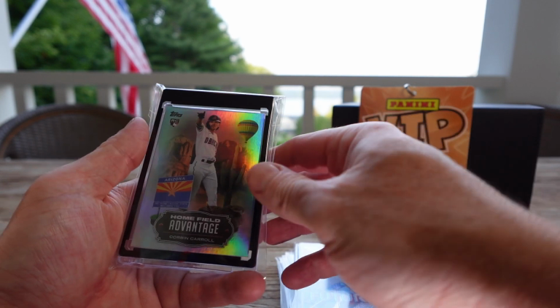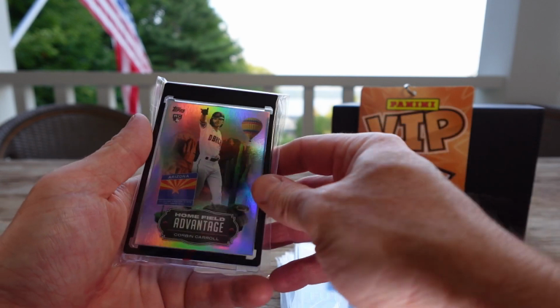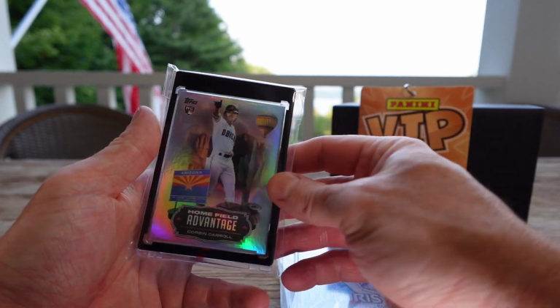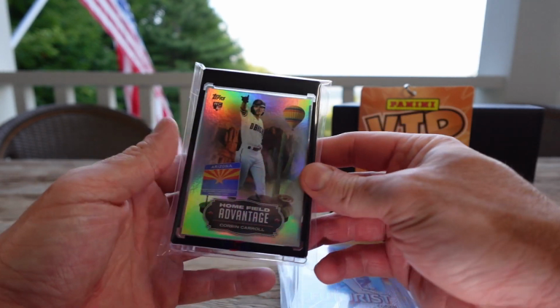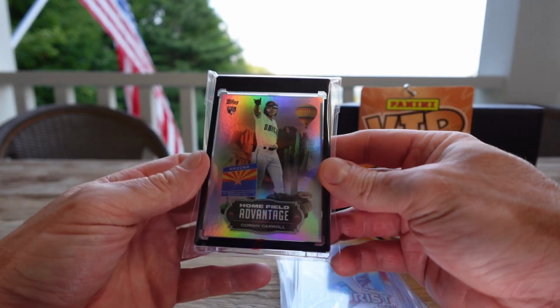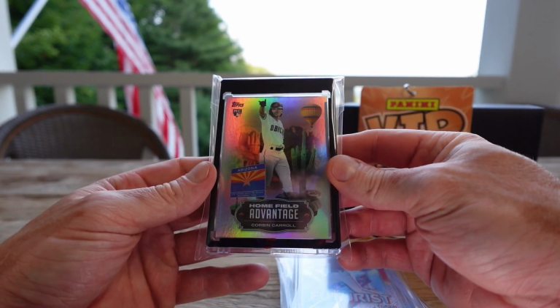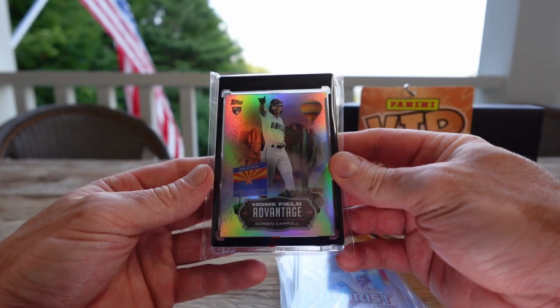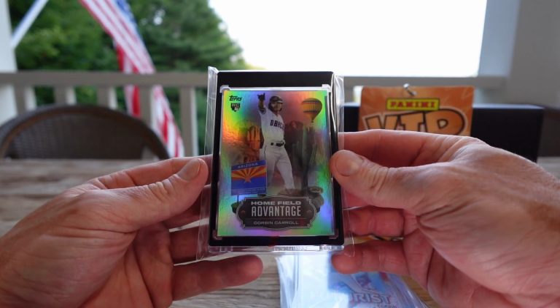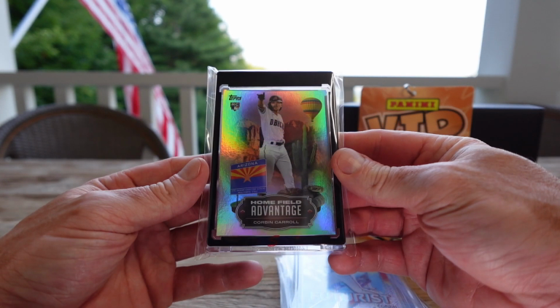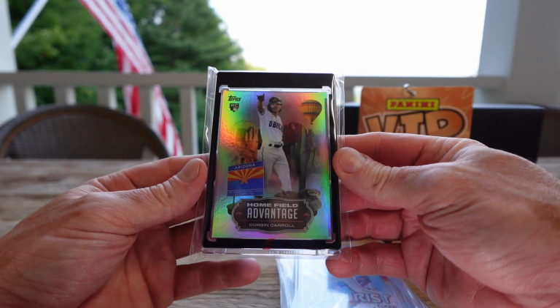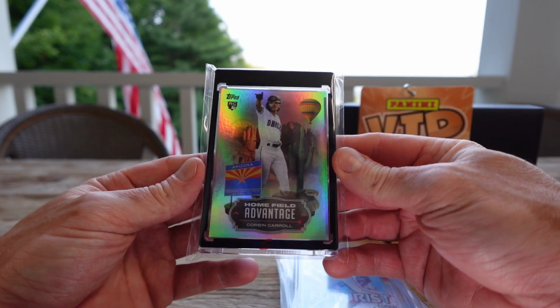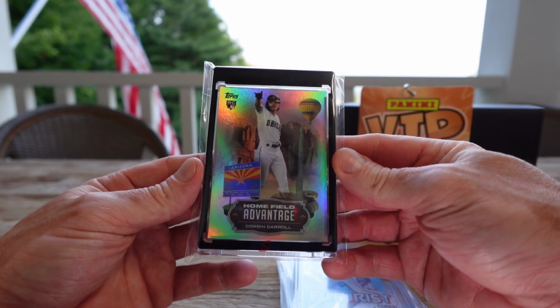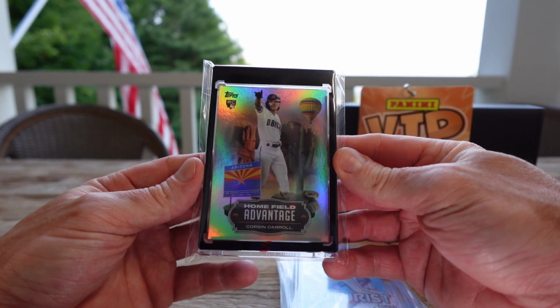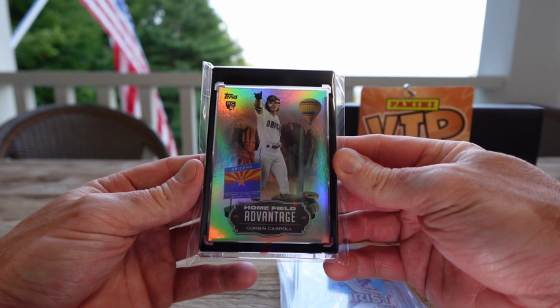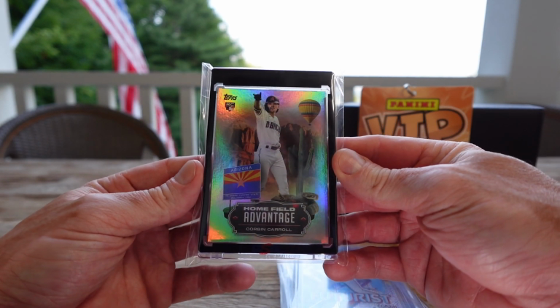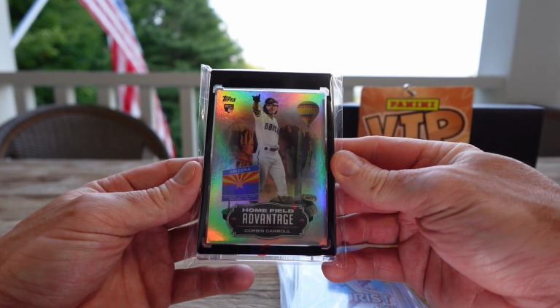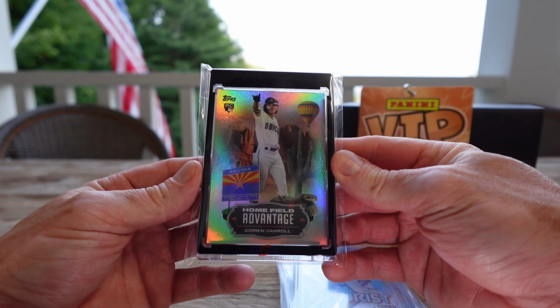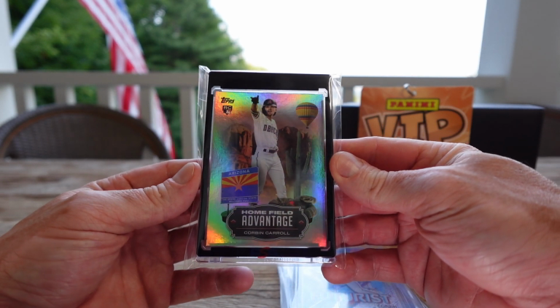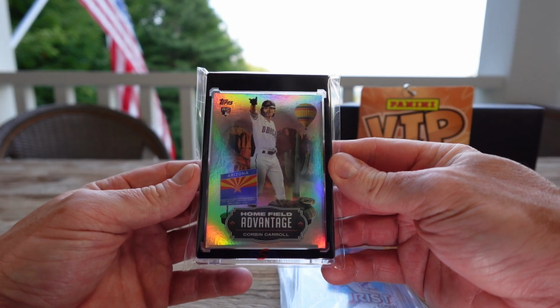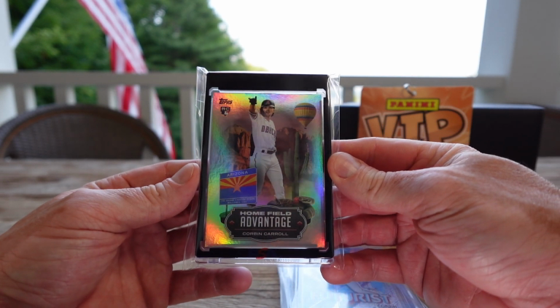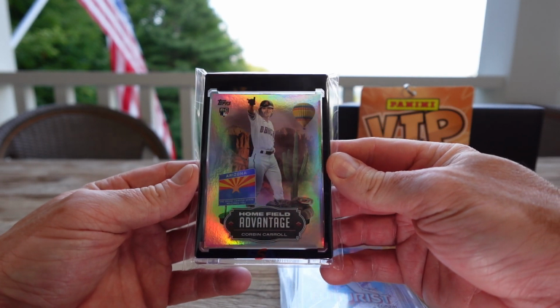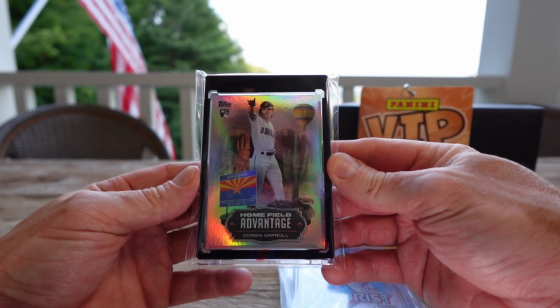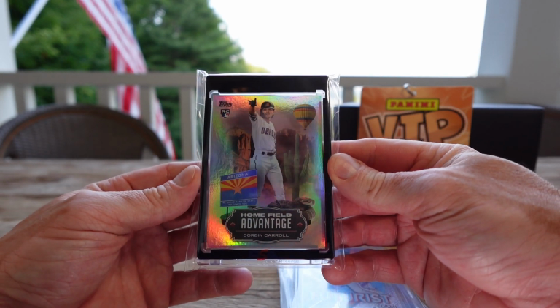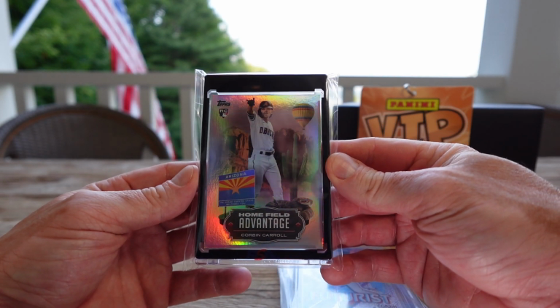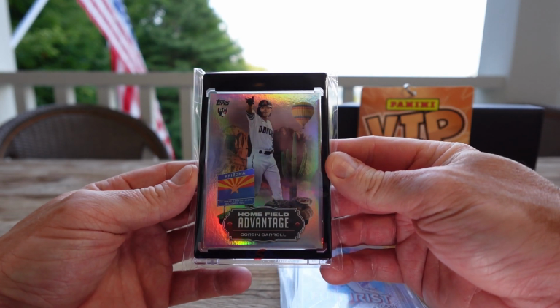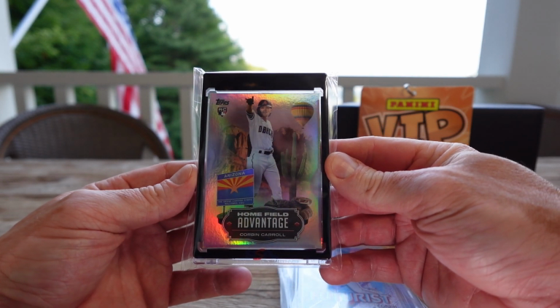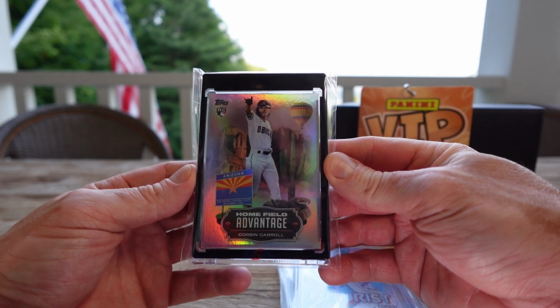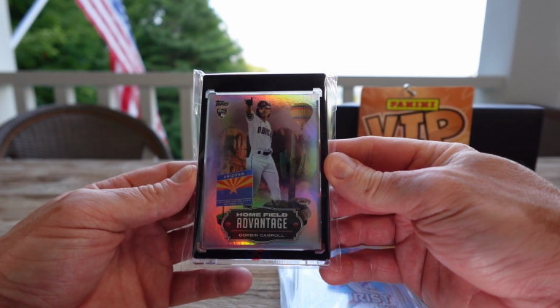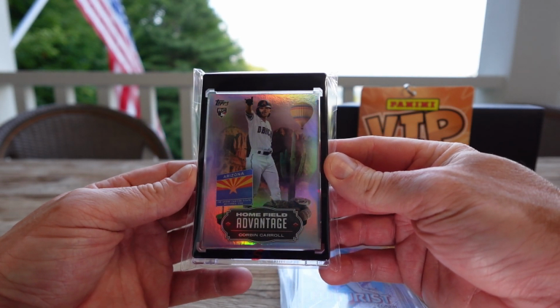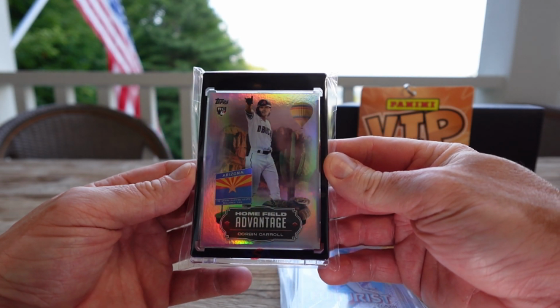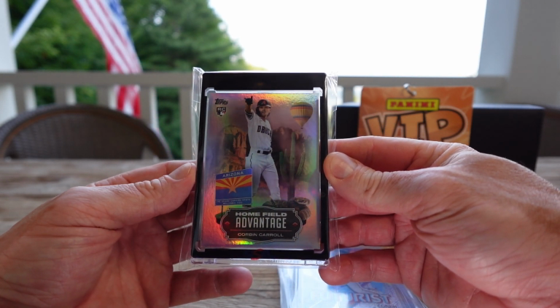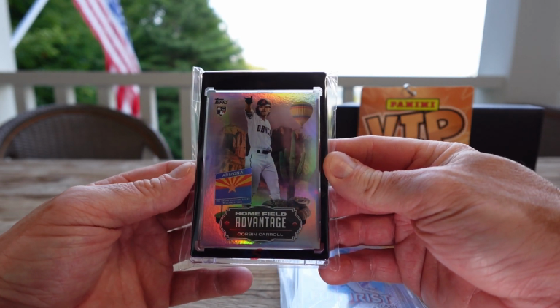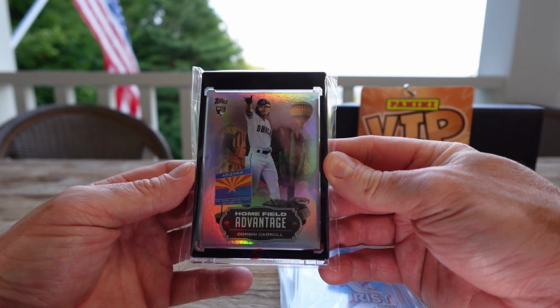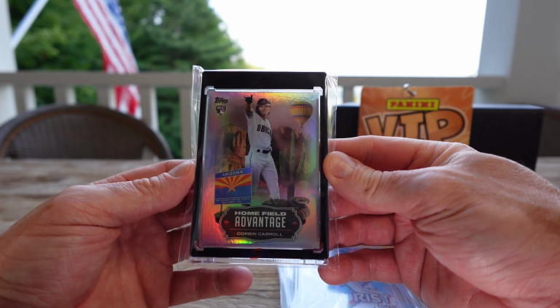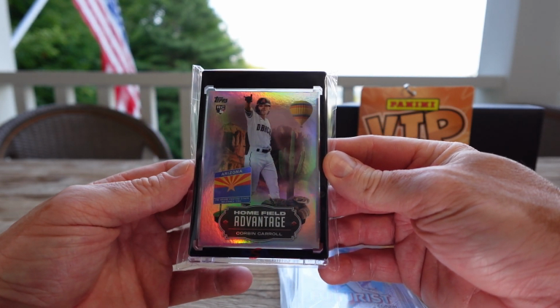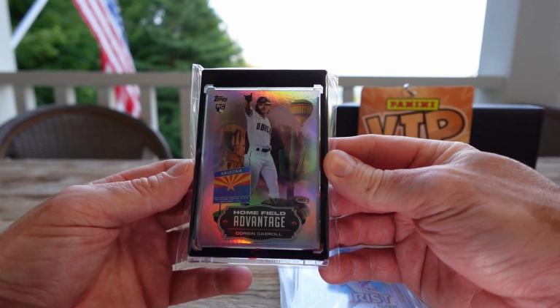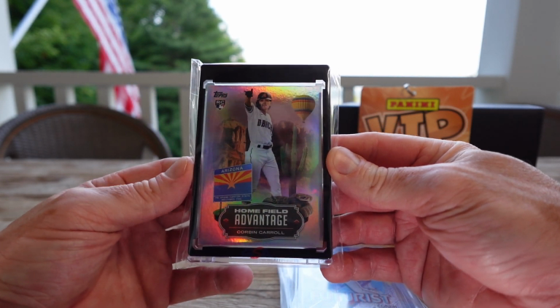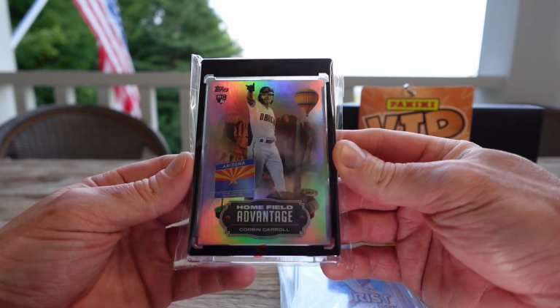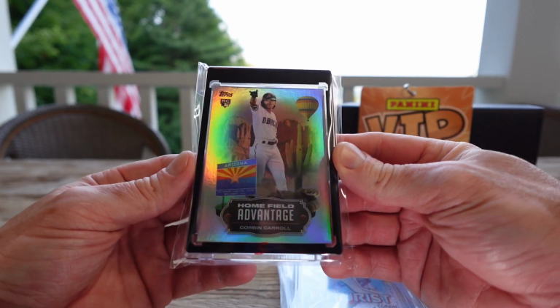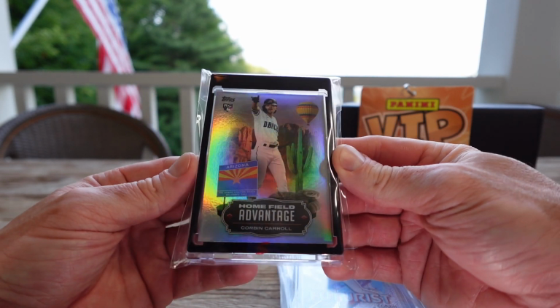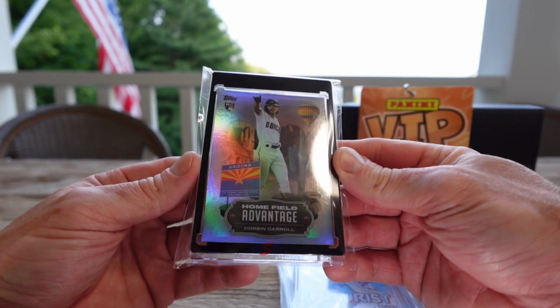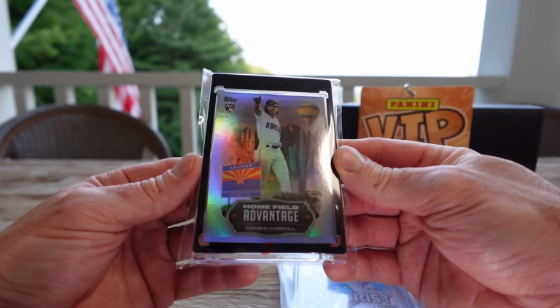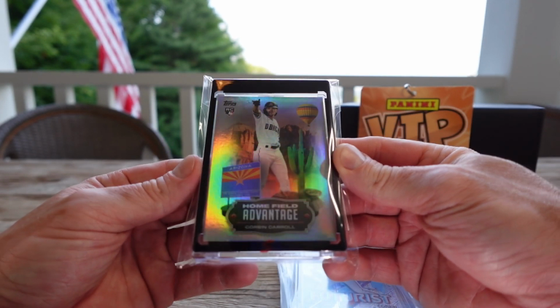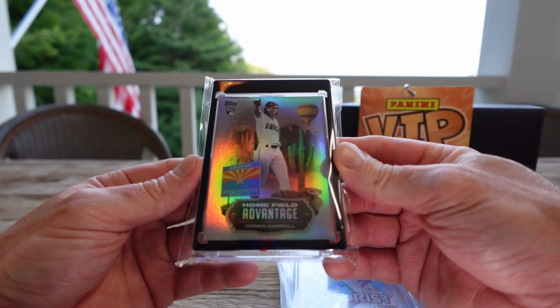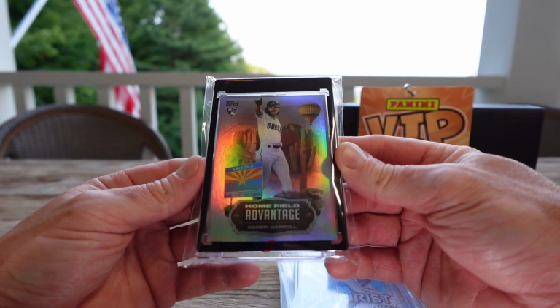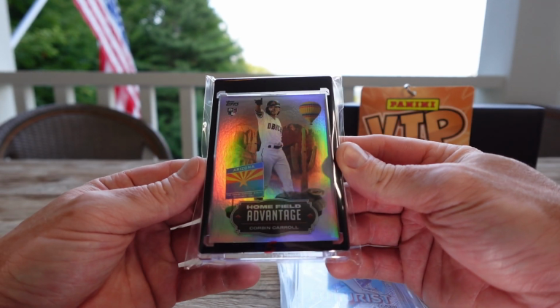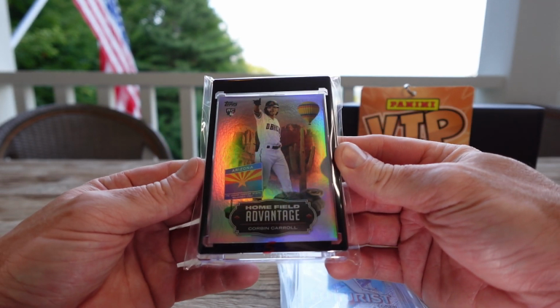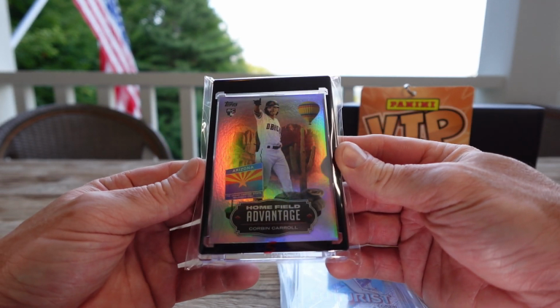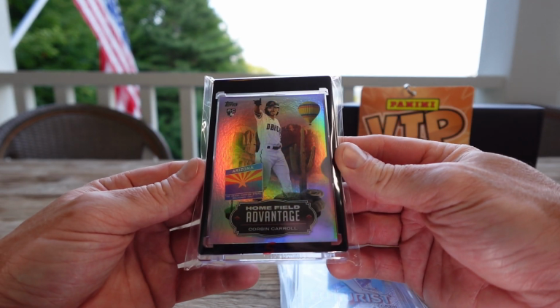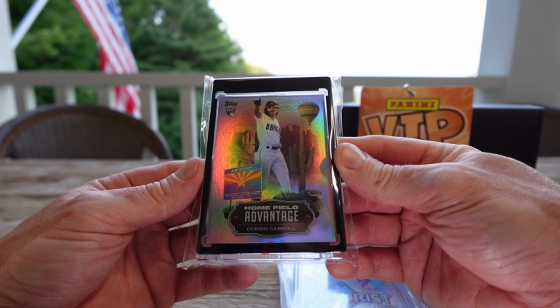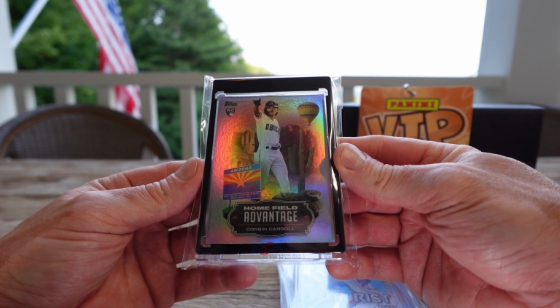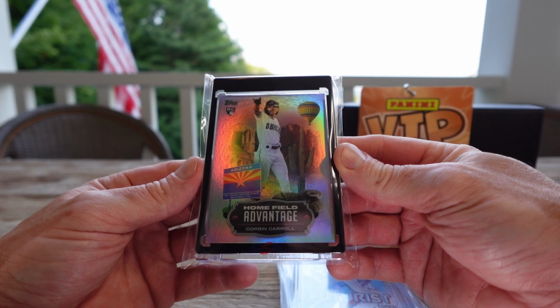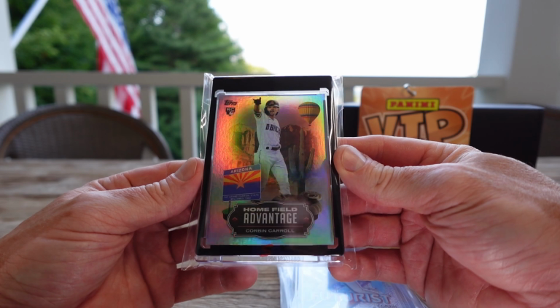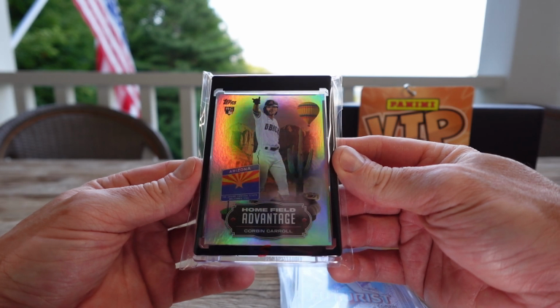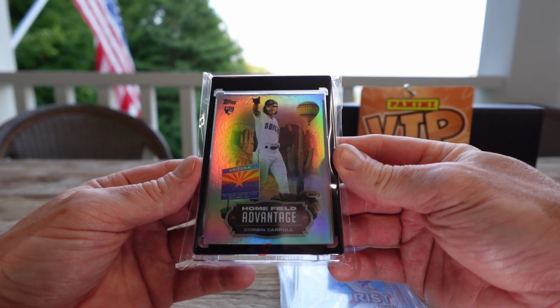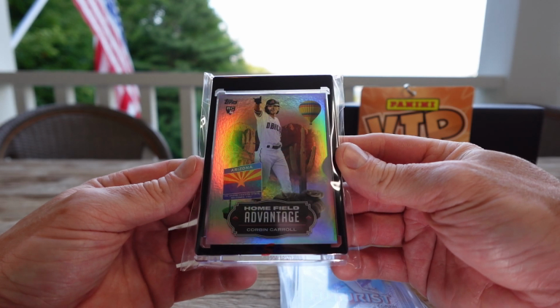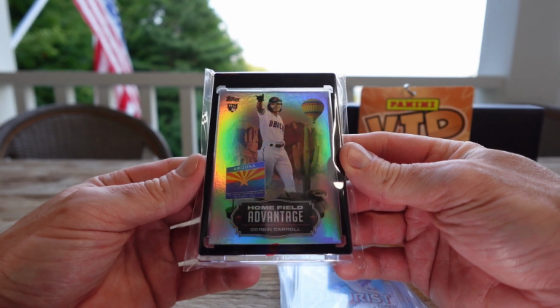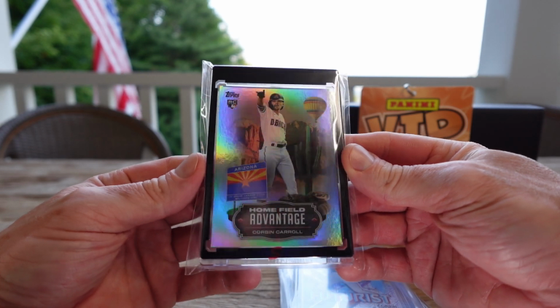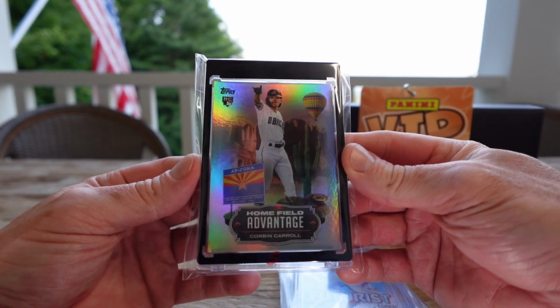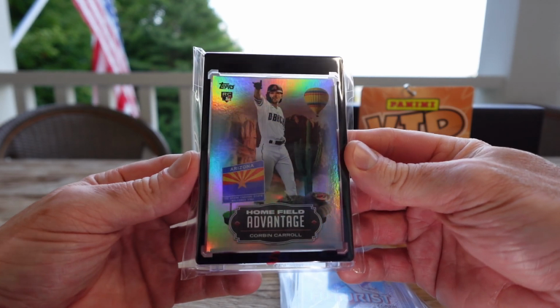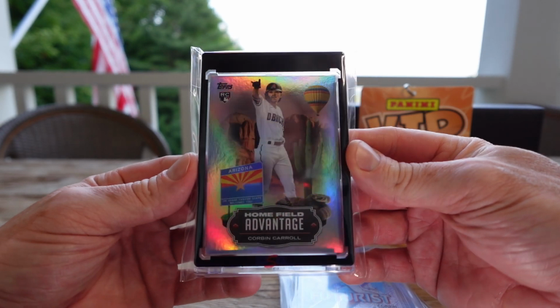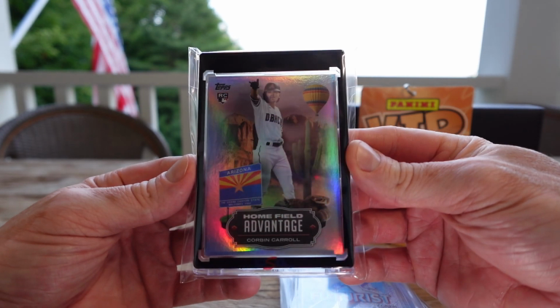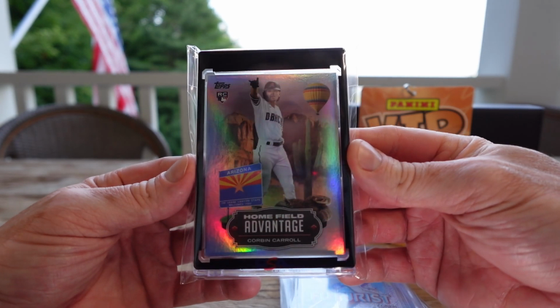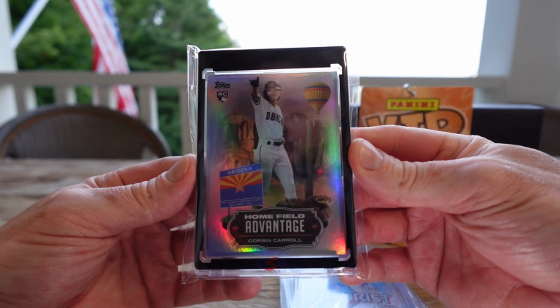And probably the only card I planned on getting, and I got it right away when I was there, is the Home Field Advantage for Corbin Carroll.